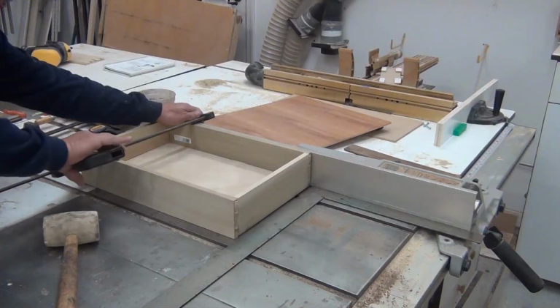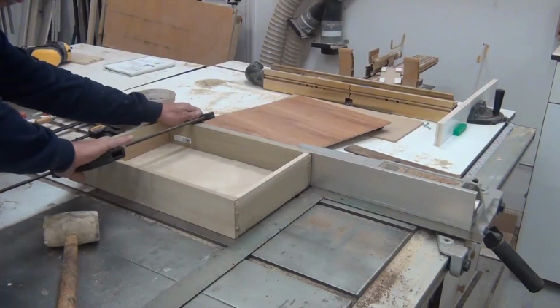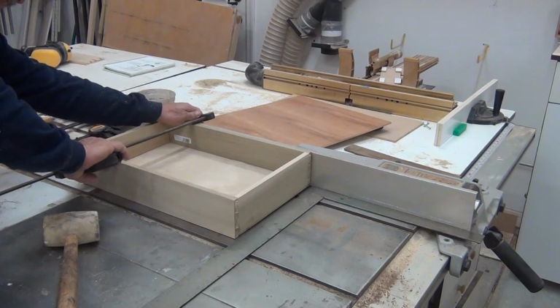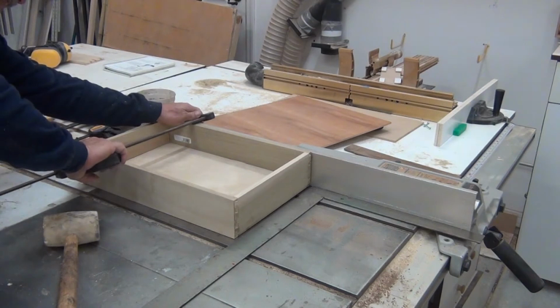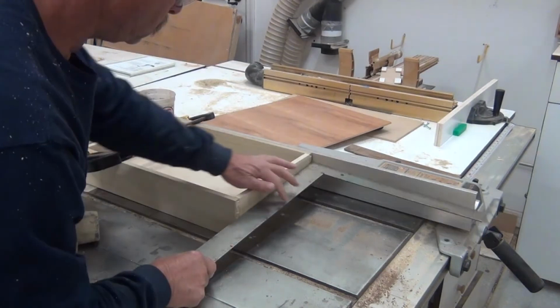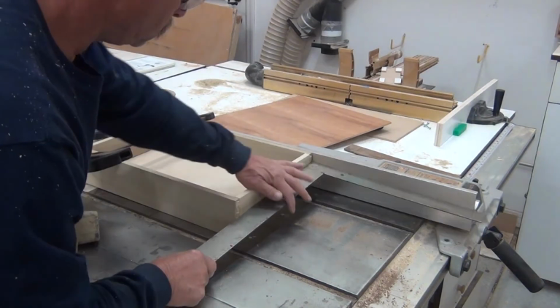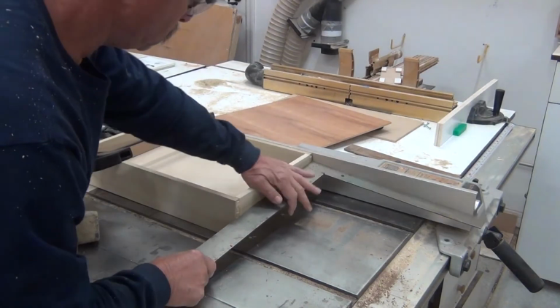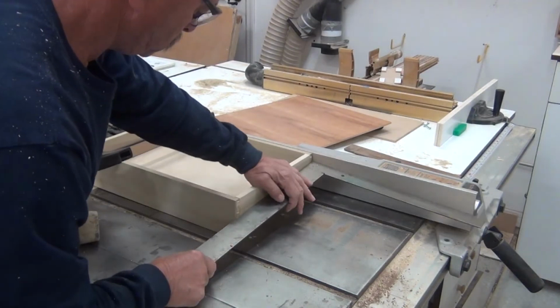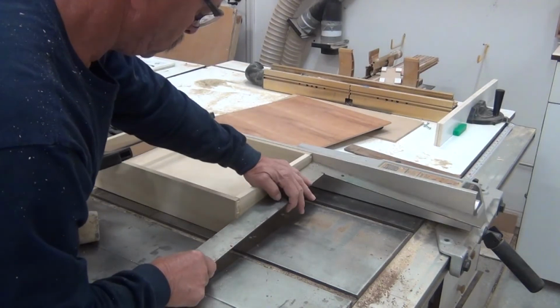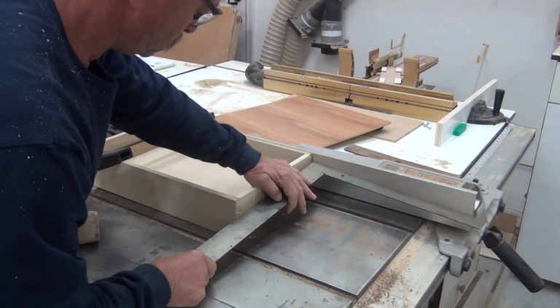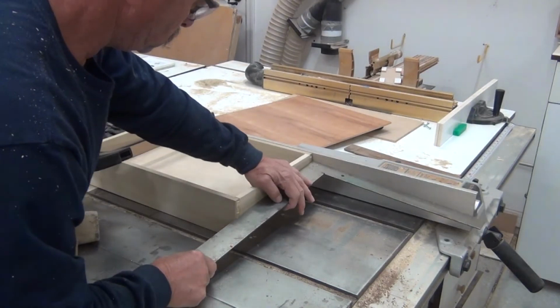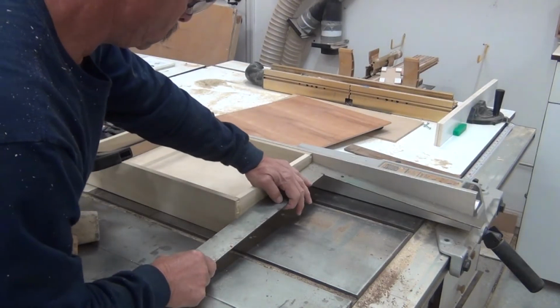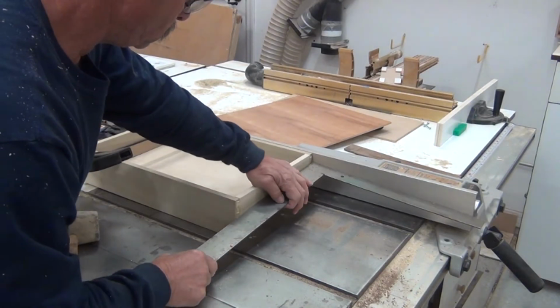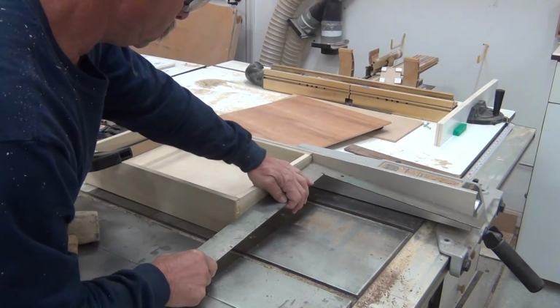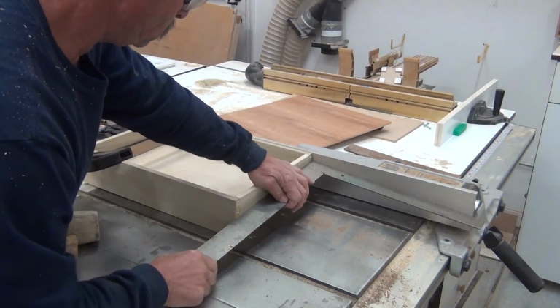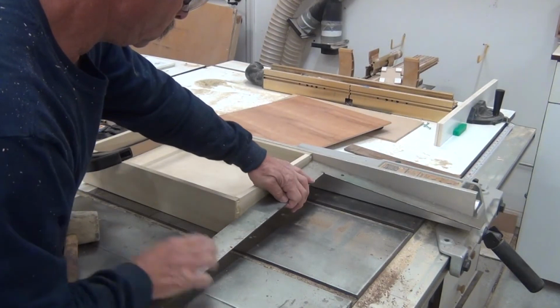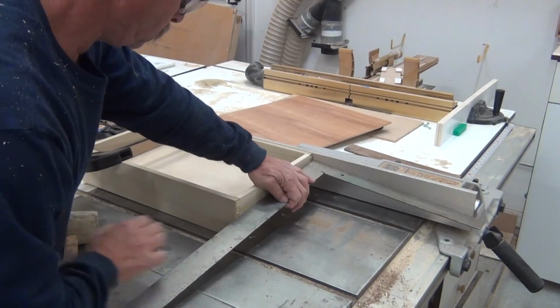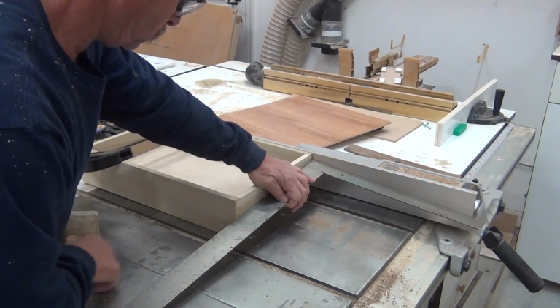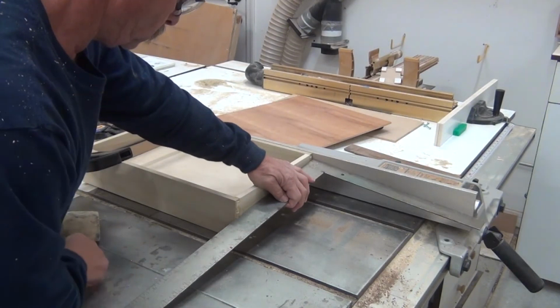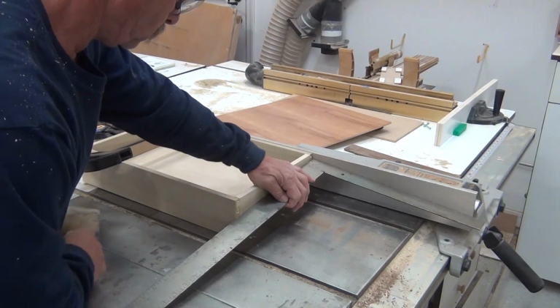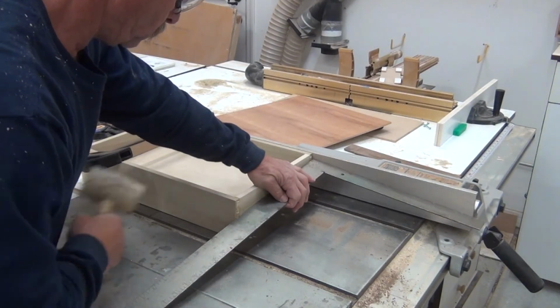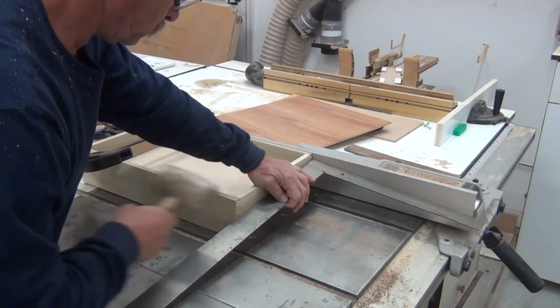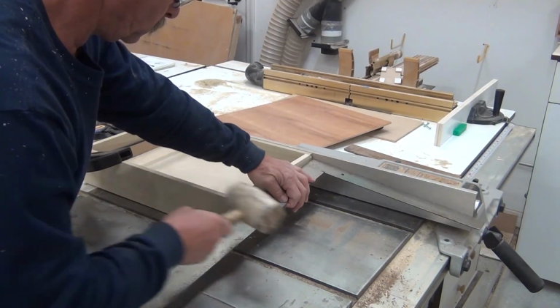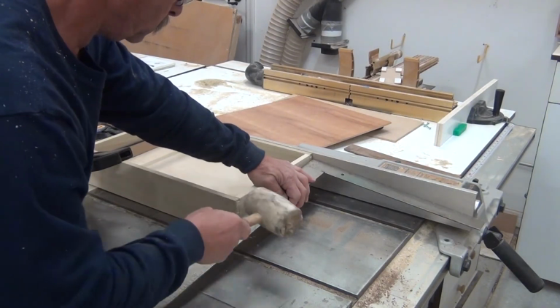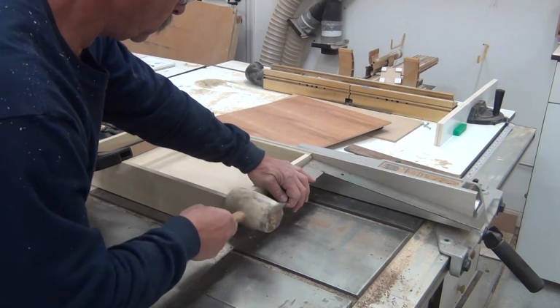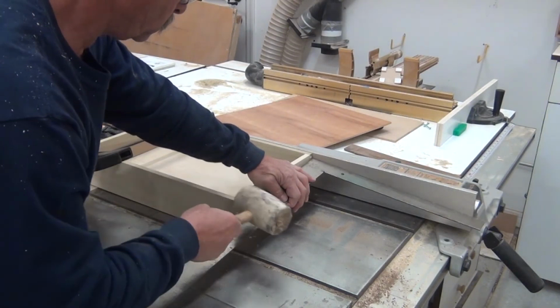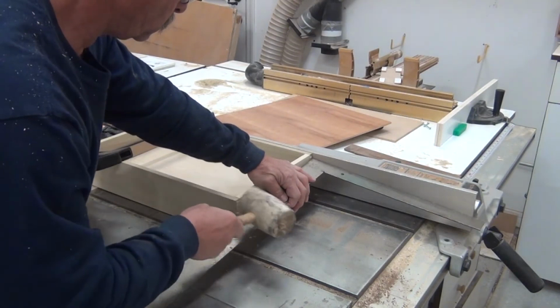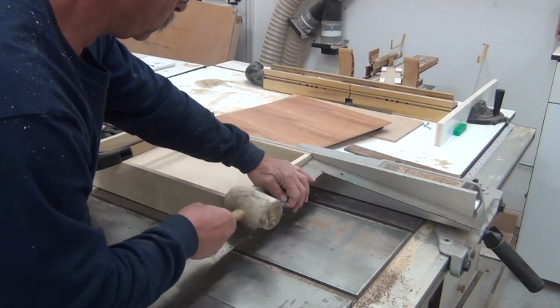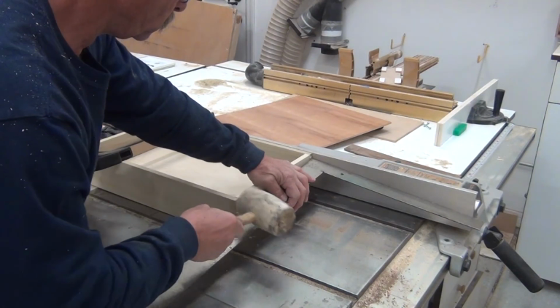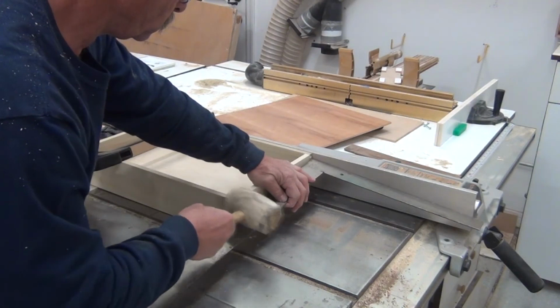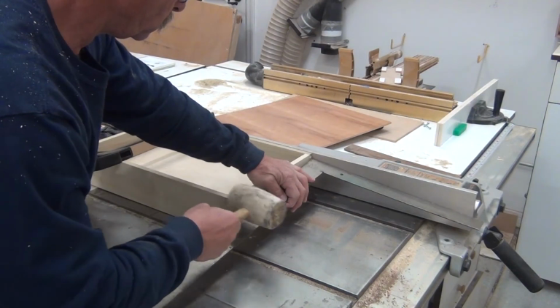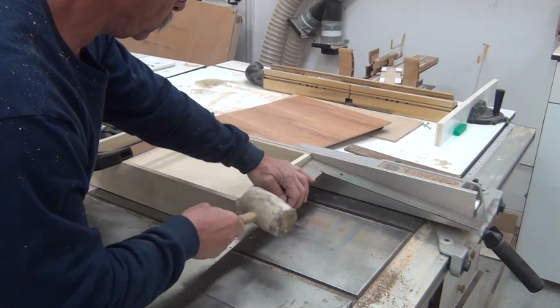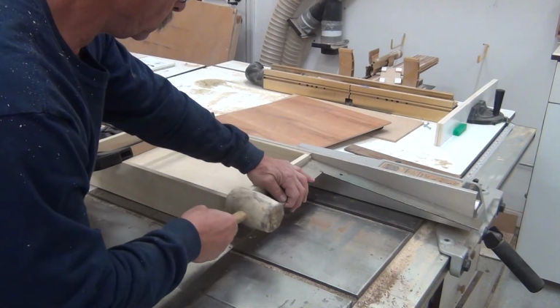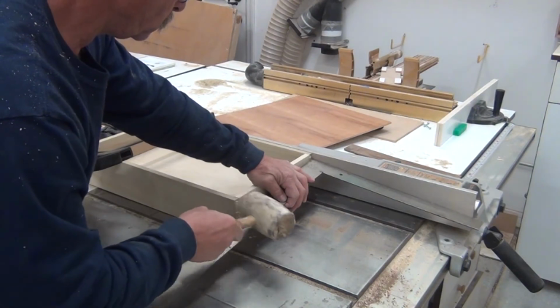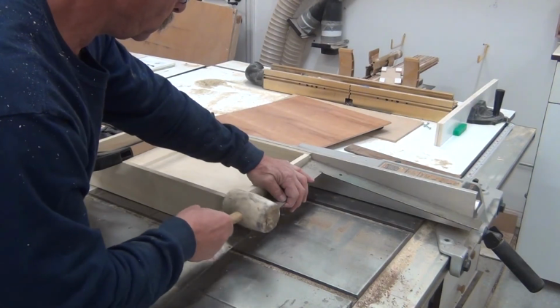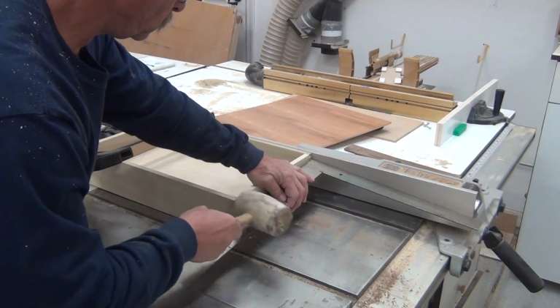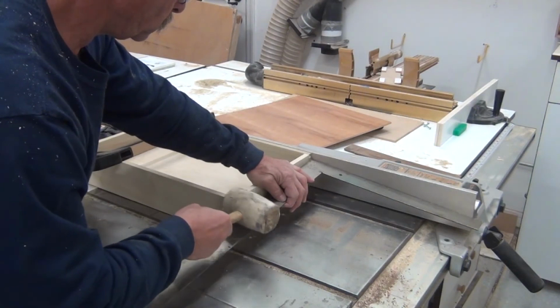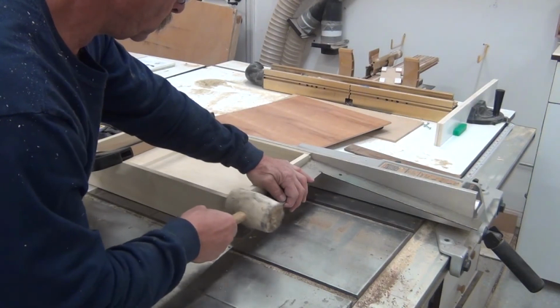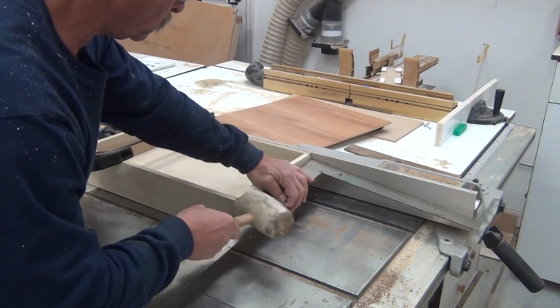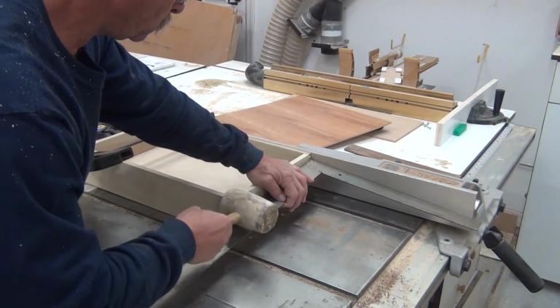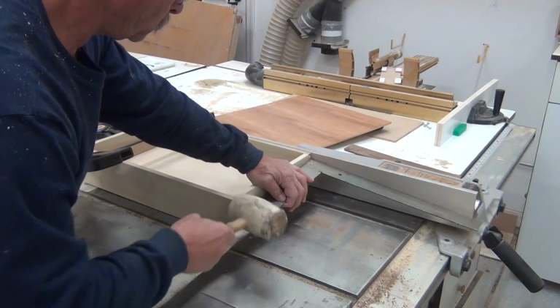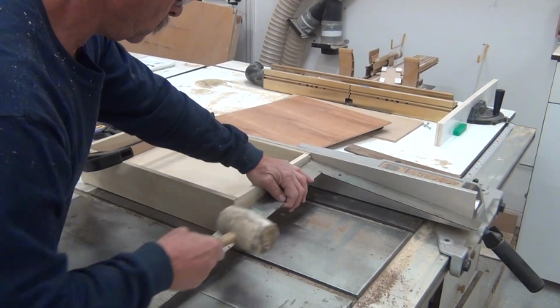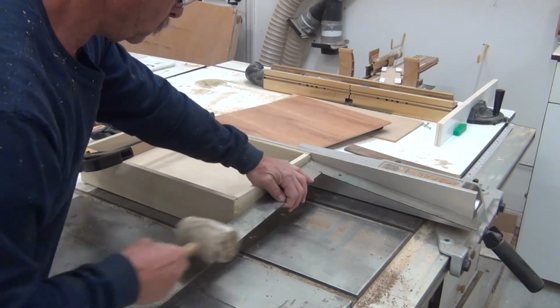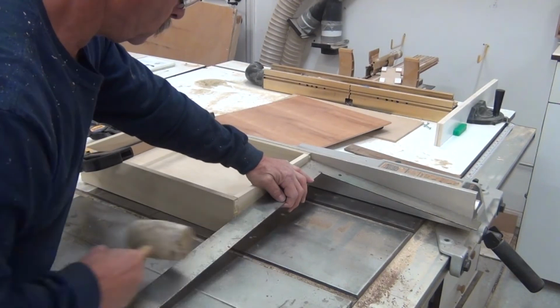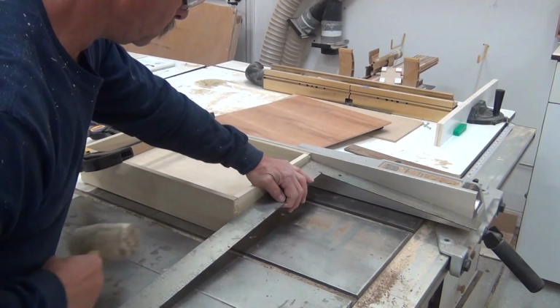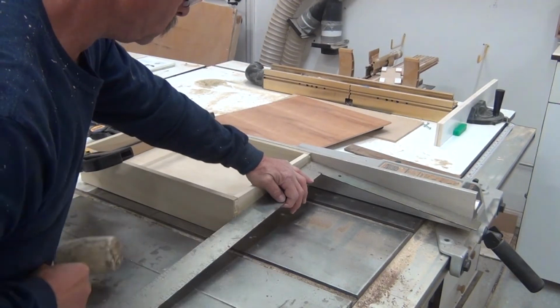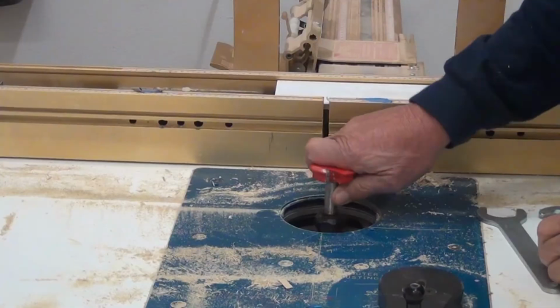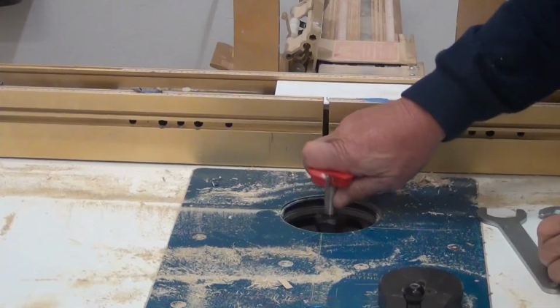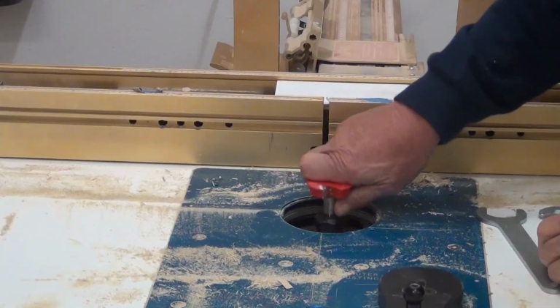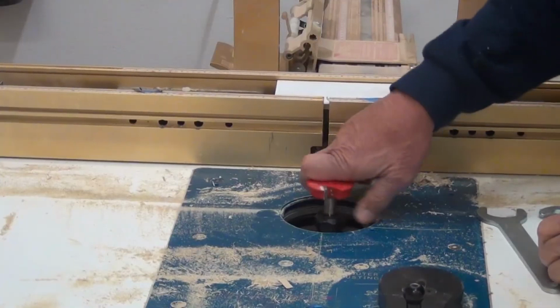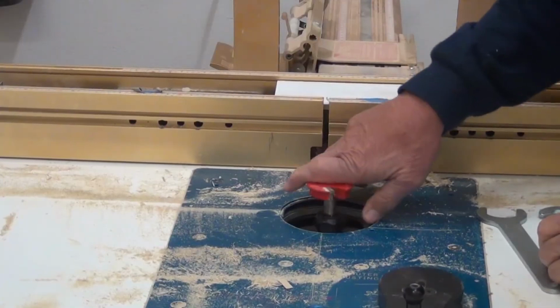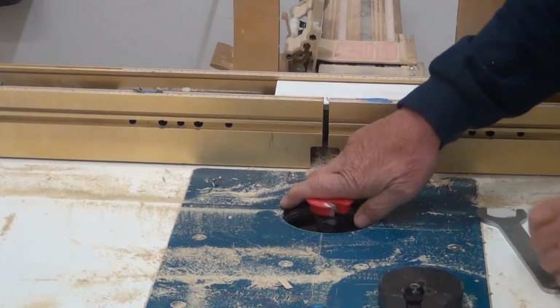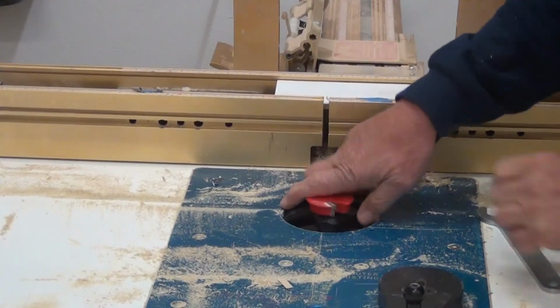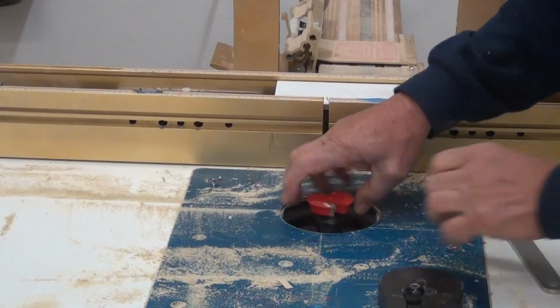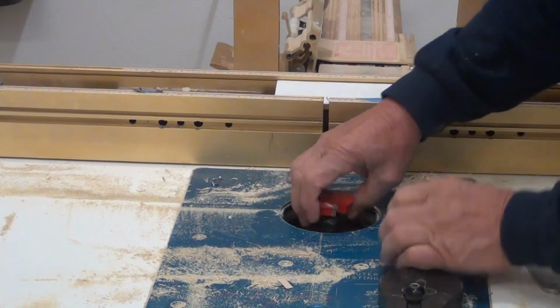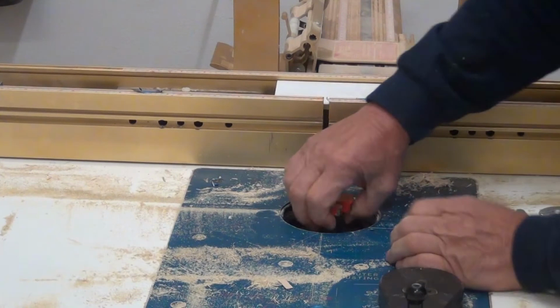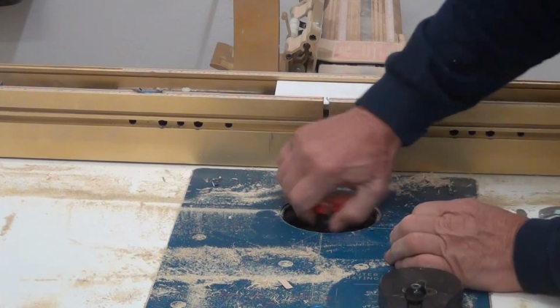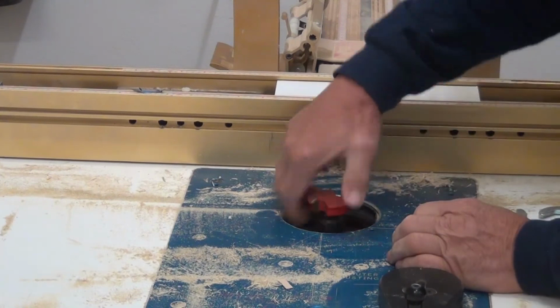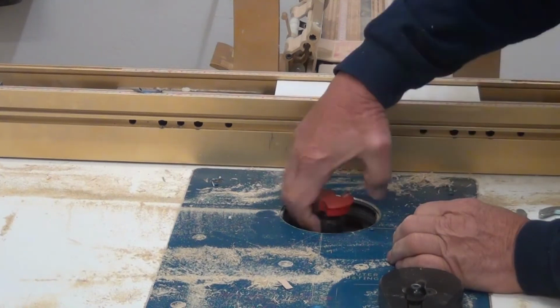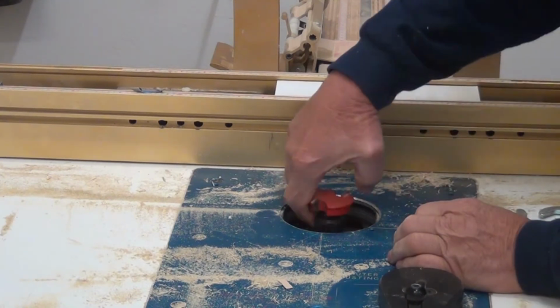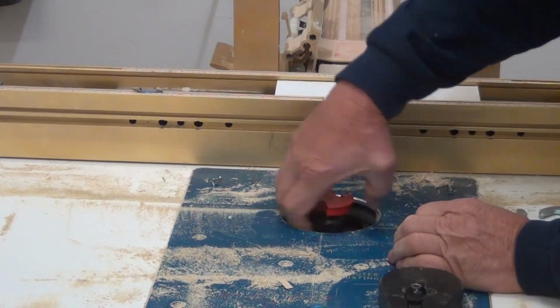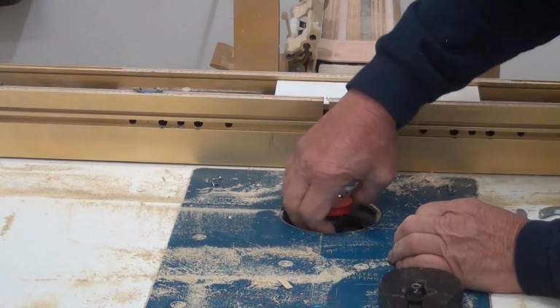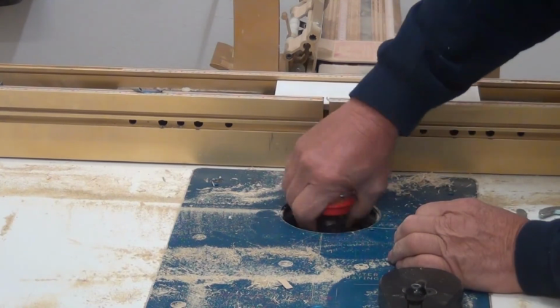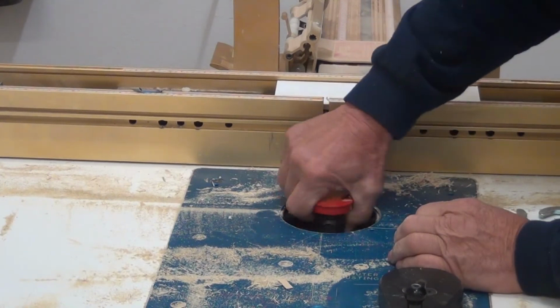This is not a self-squaring joint, so I square it up, clamp it, and let it sit. Moving on to the drawer lock bit — I made my own jig so I could get zero clearance around the bit.